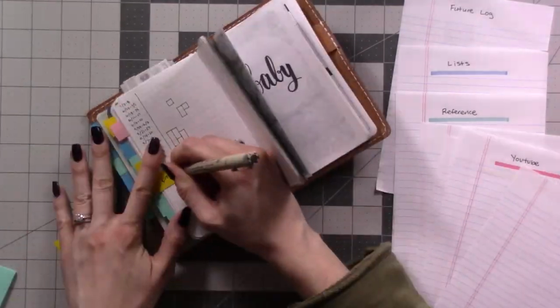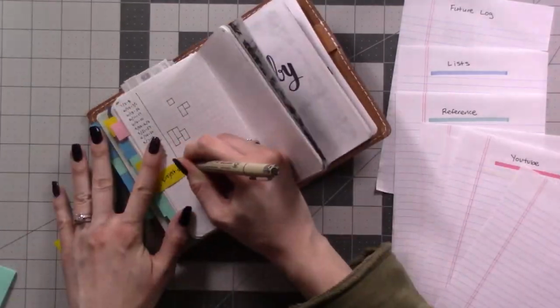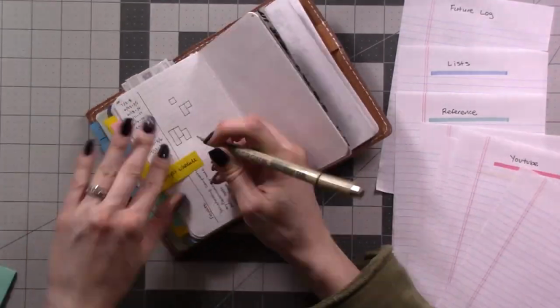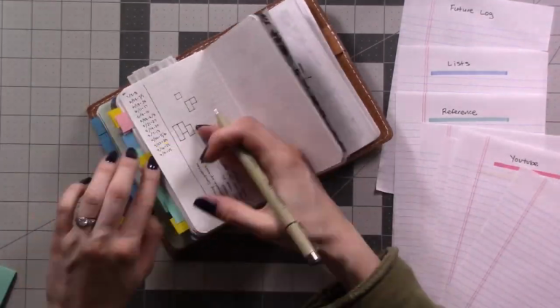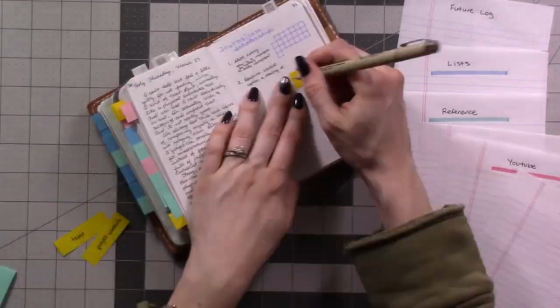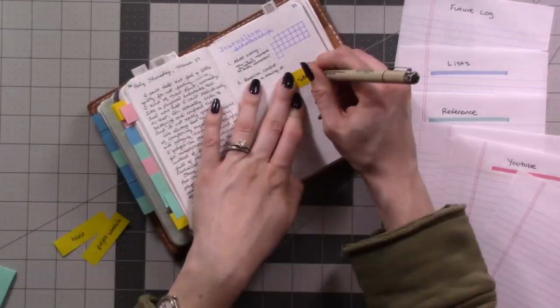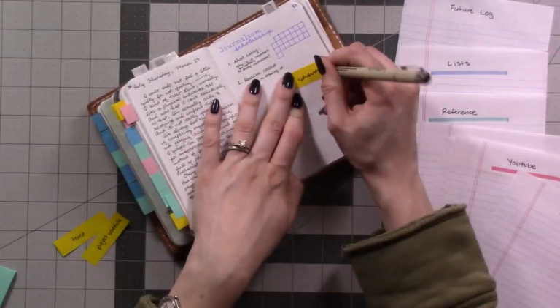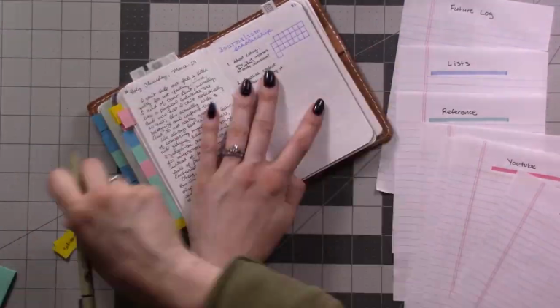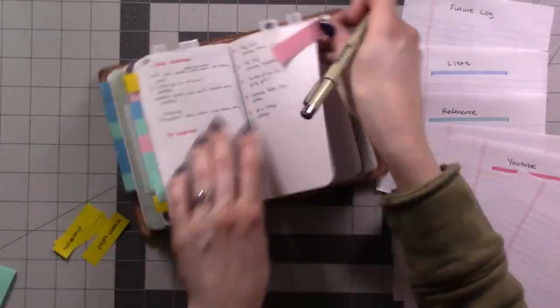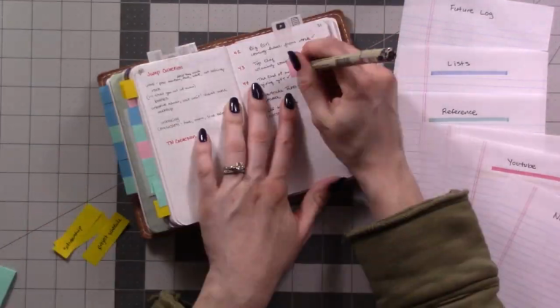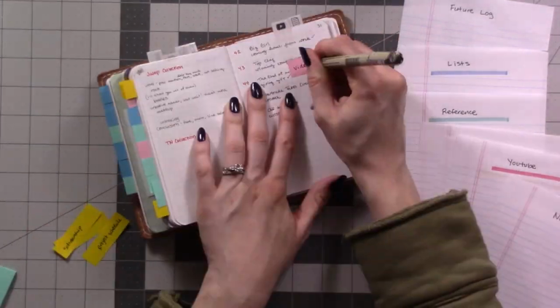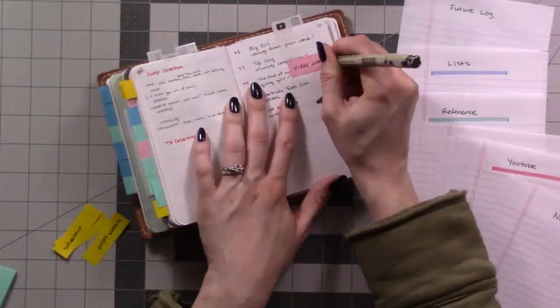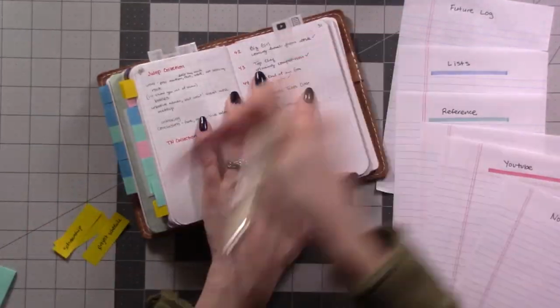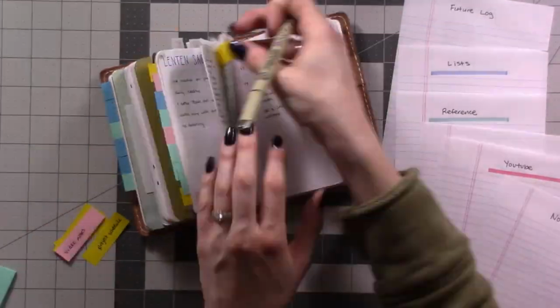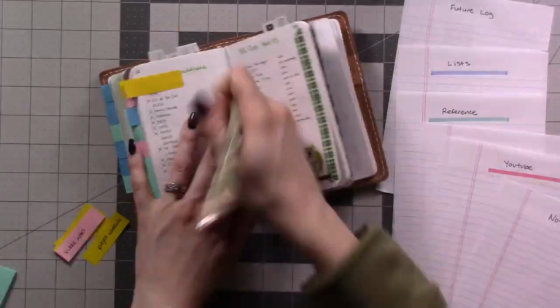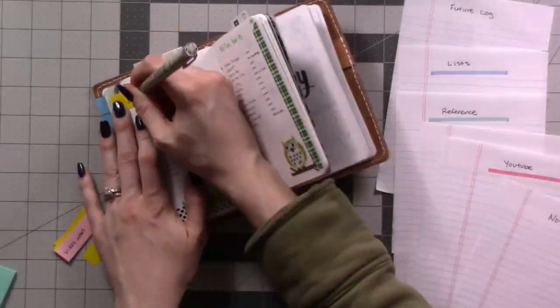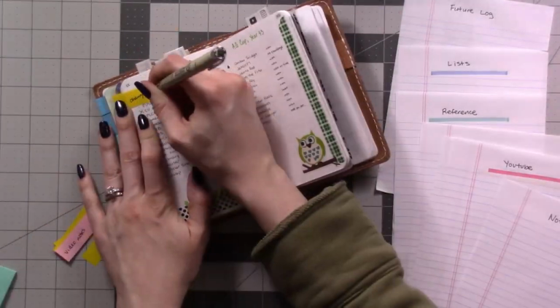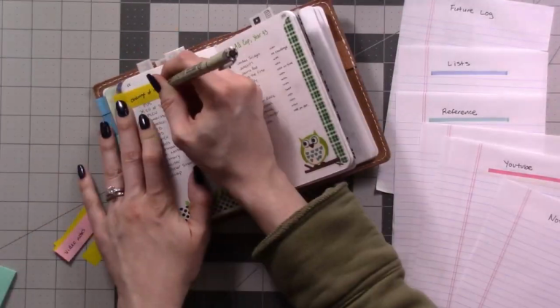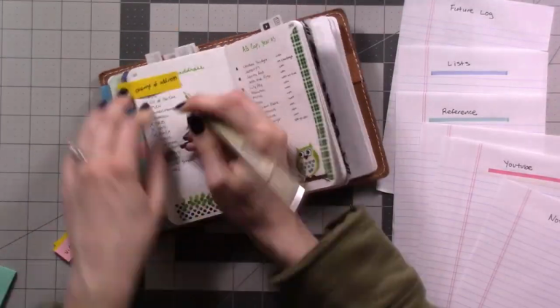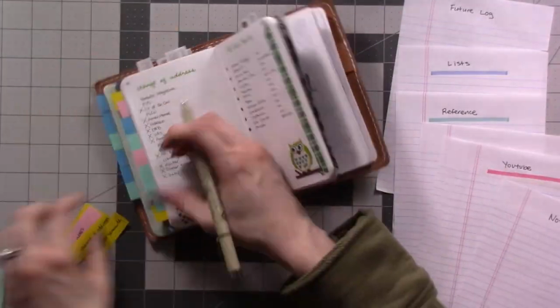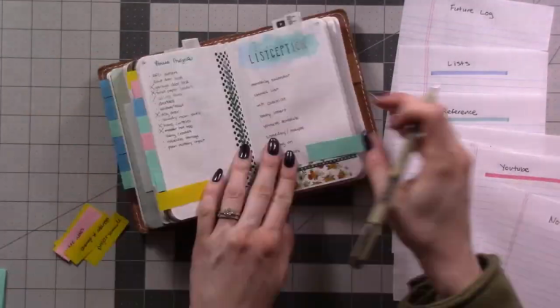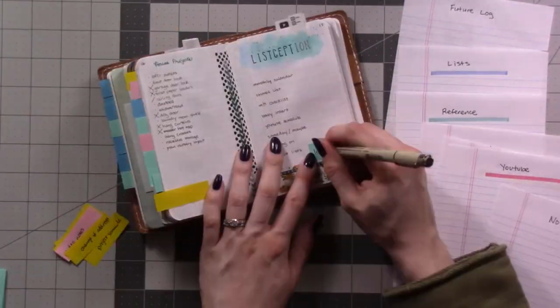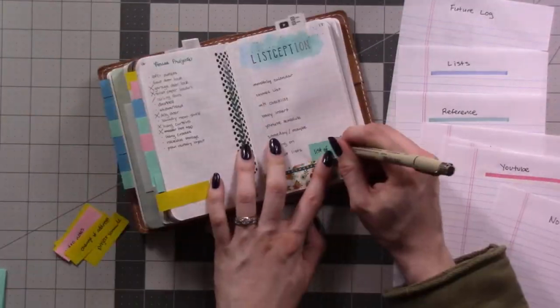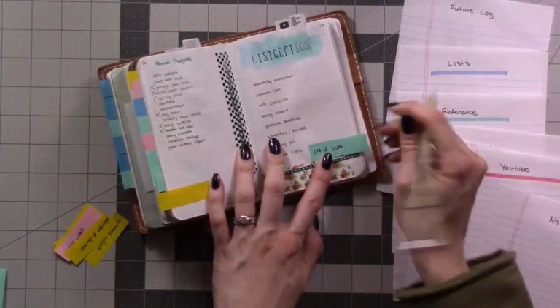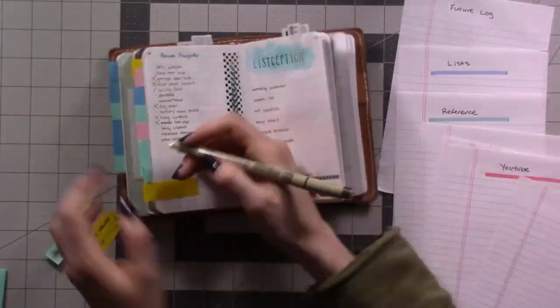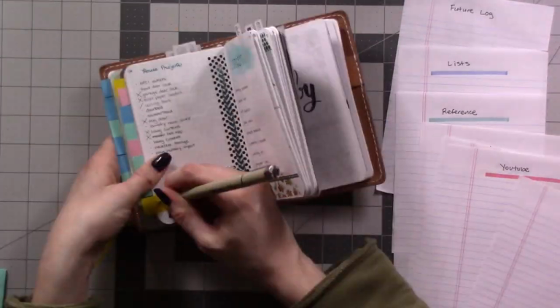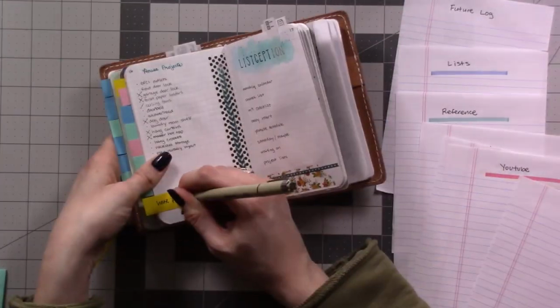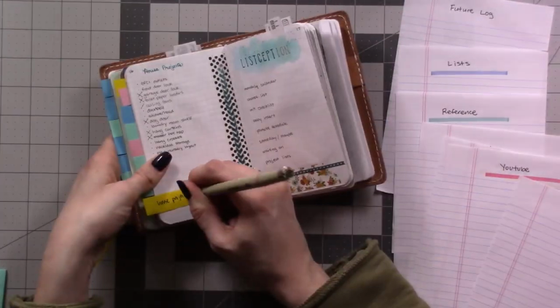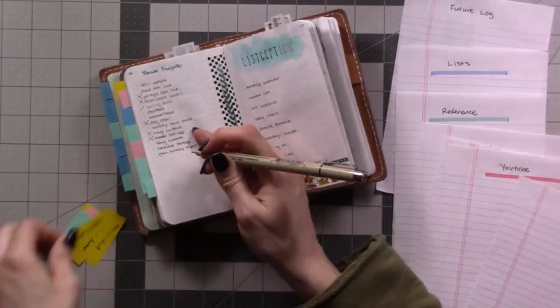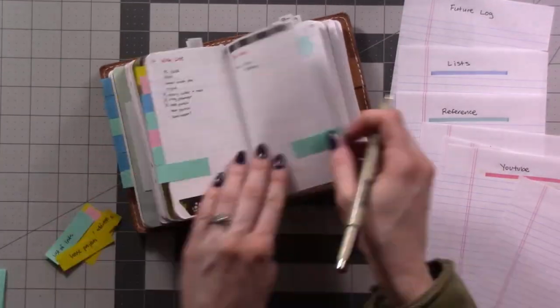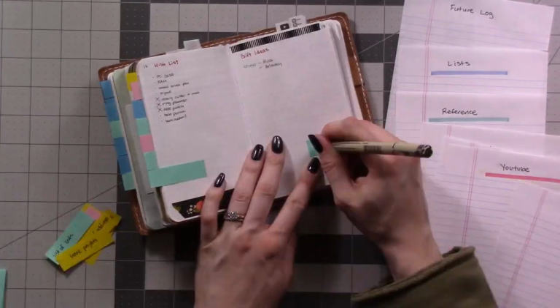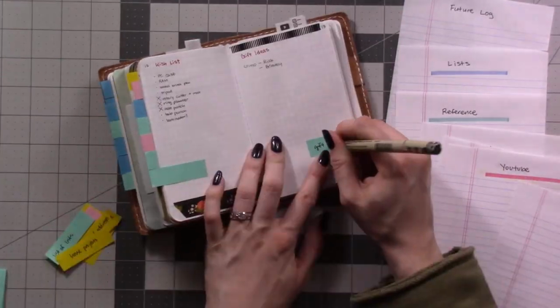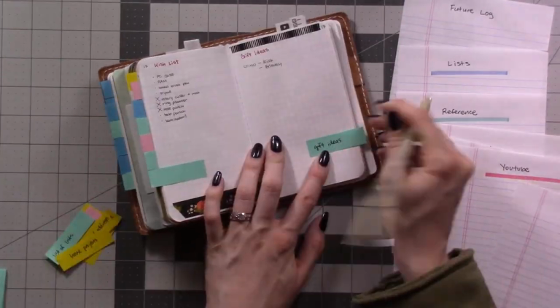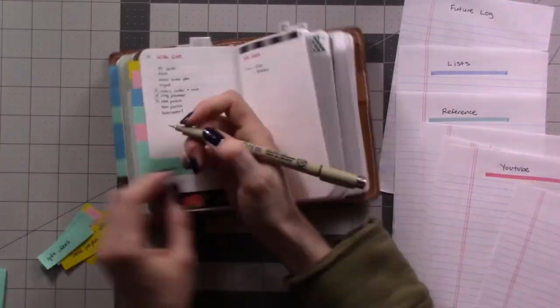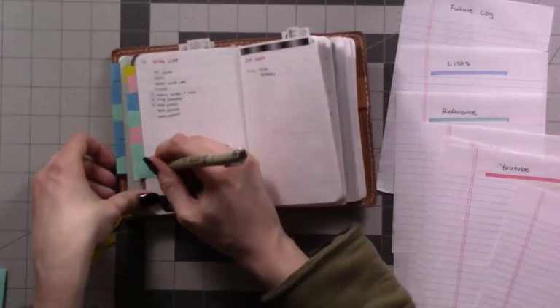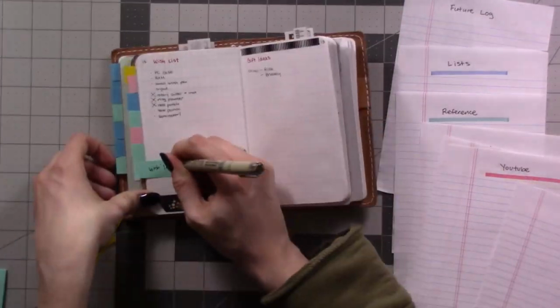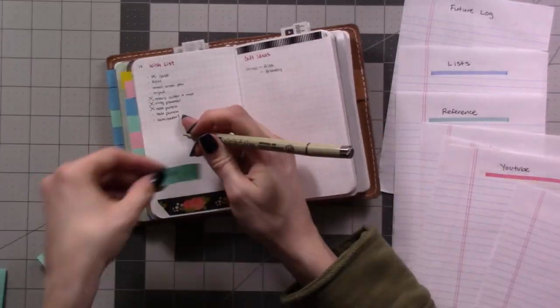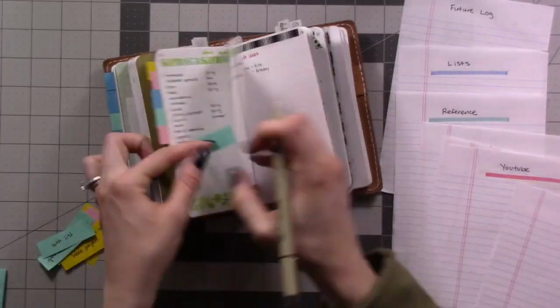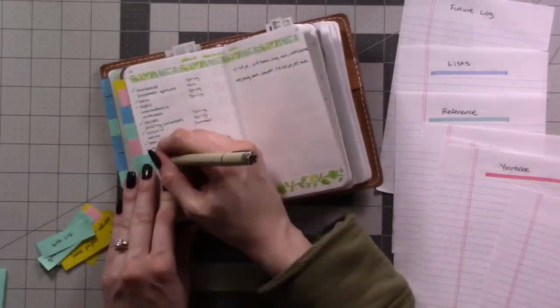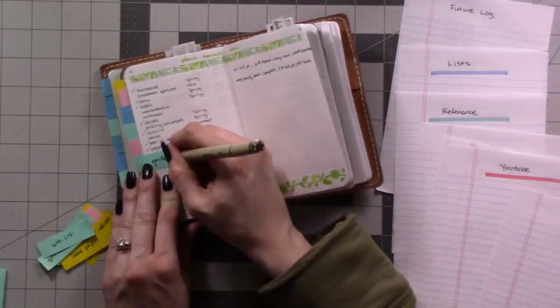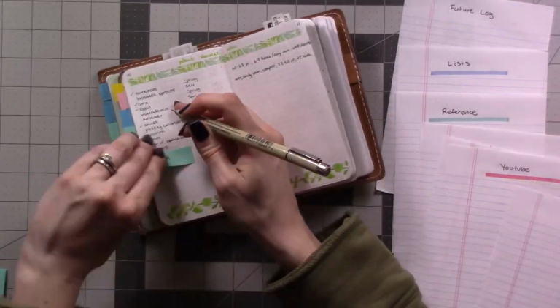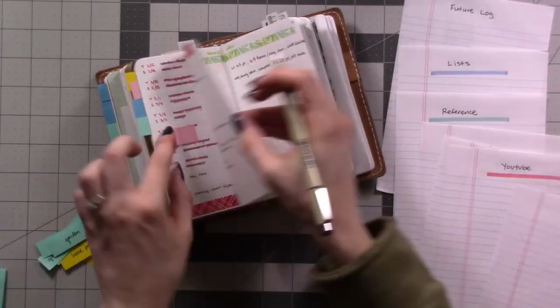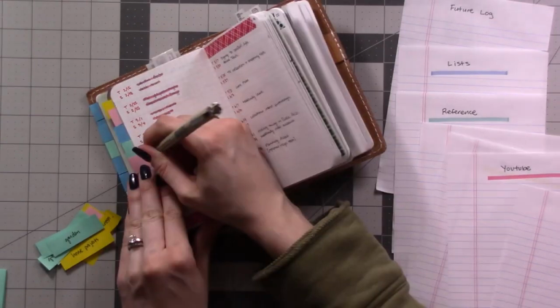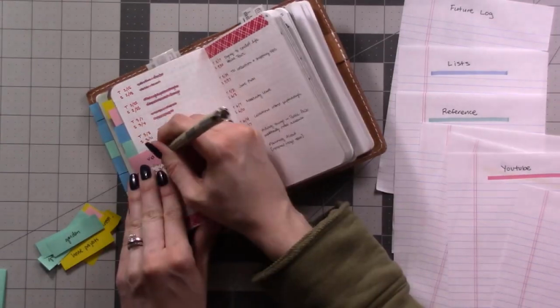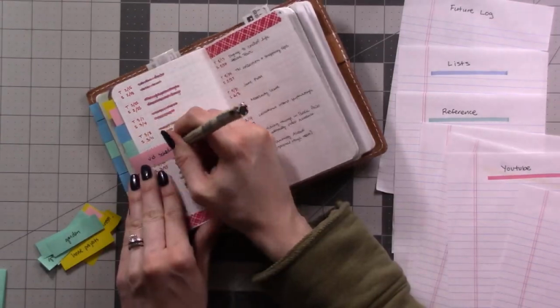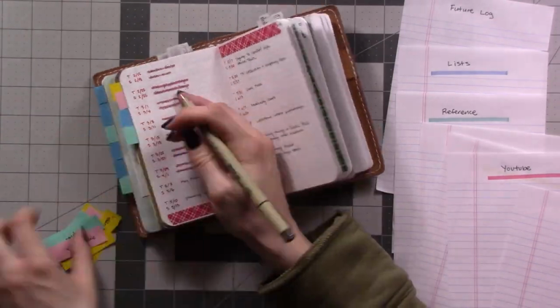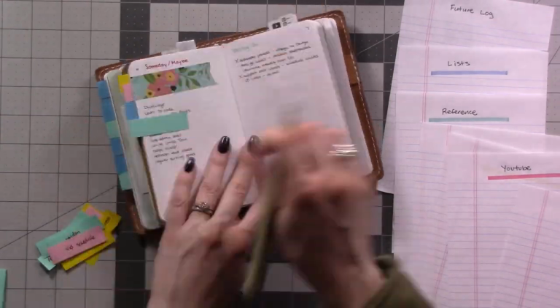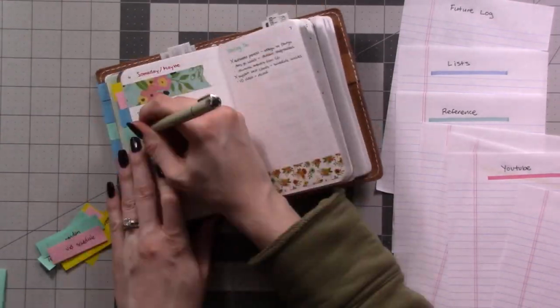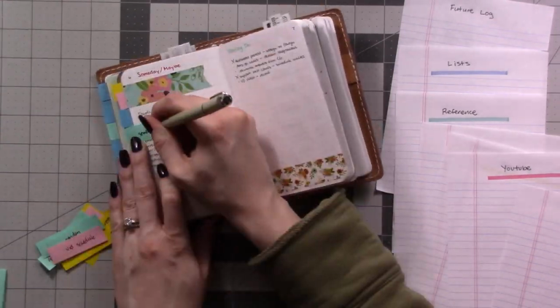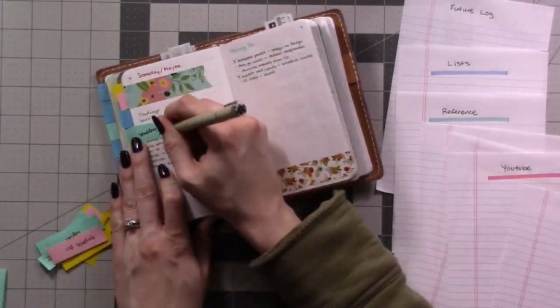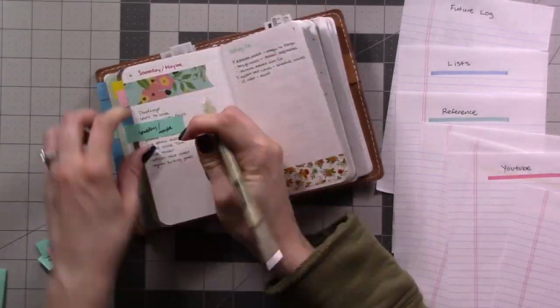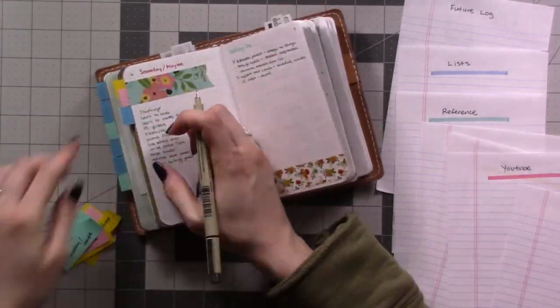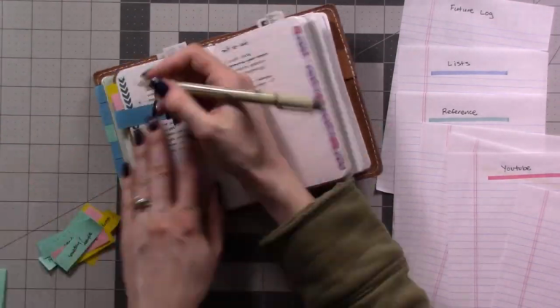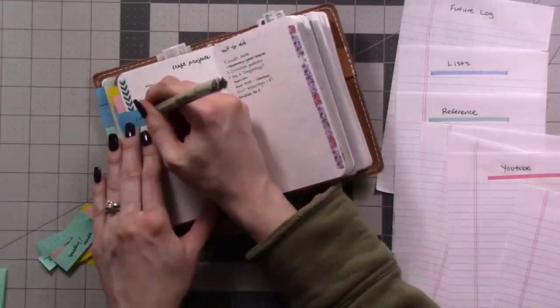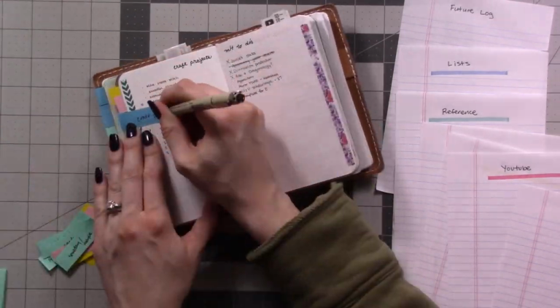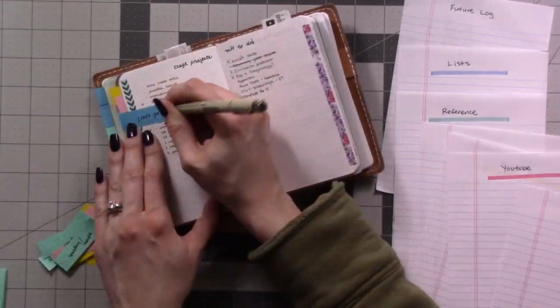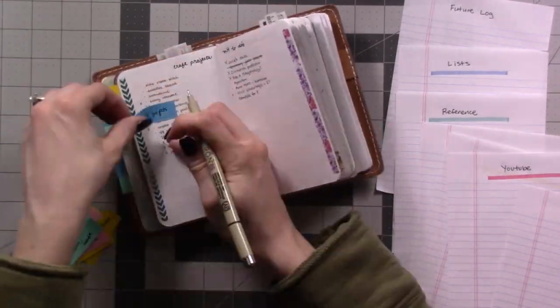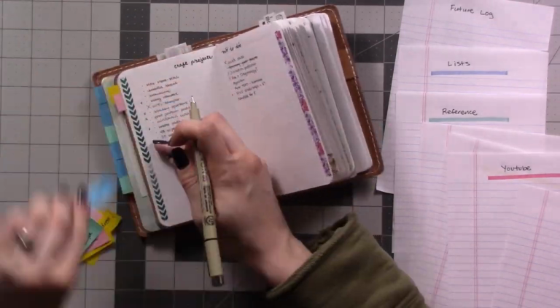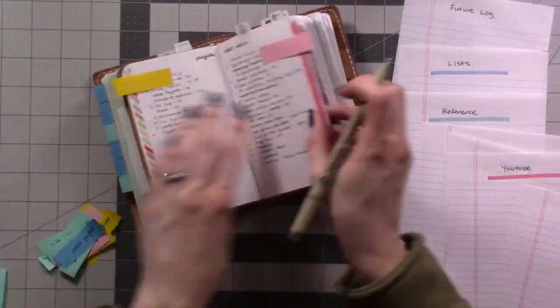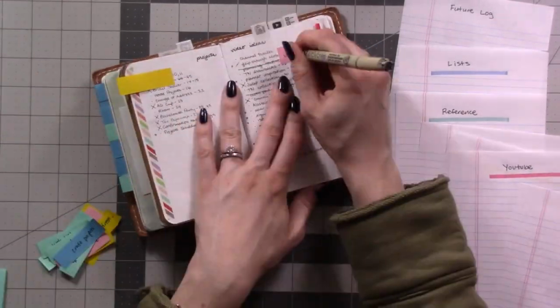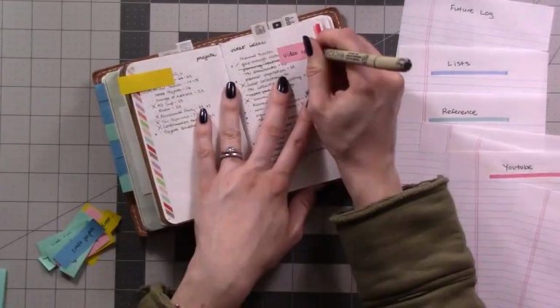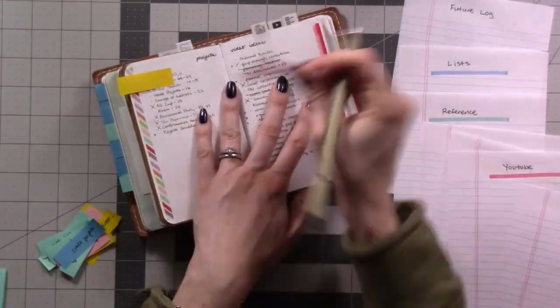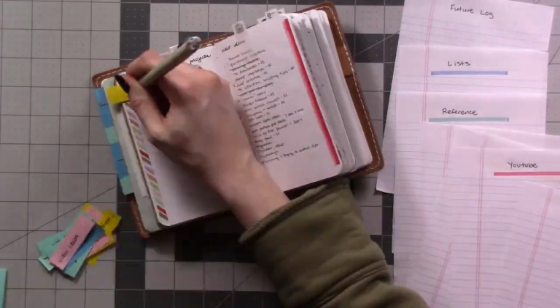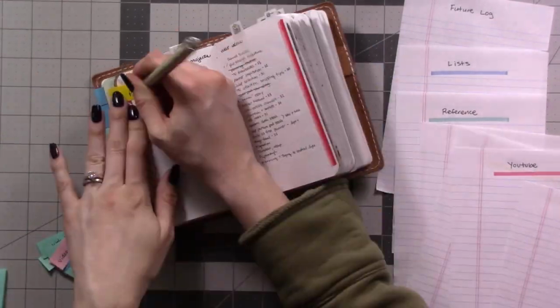Now go back through the page flags one more time. Write the title of each collection on its page flag and set those aside.